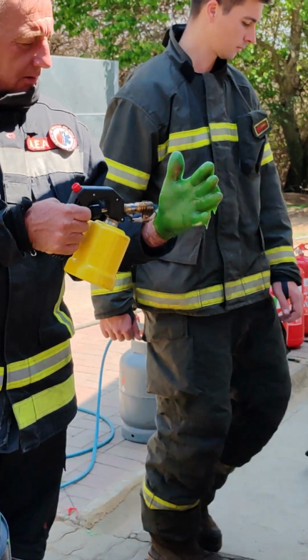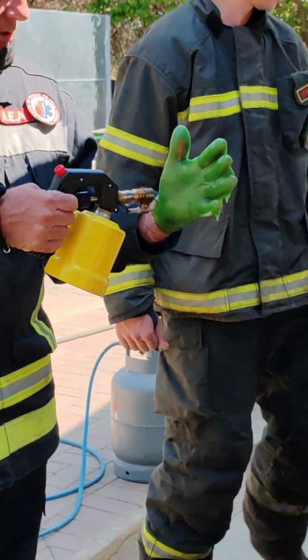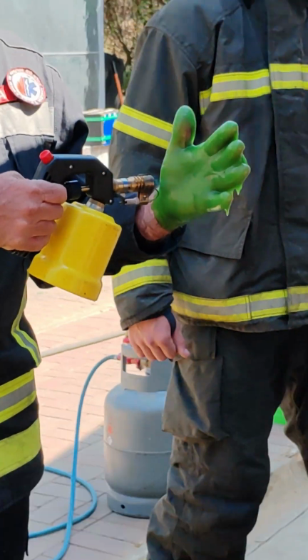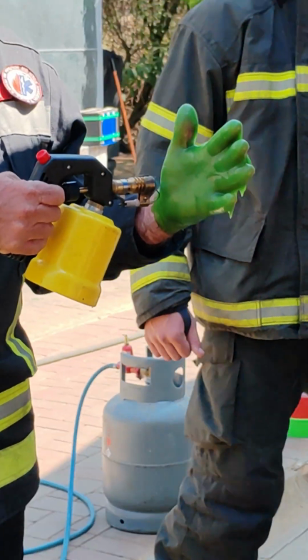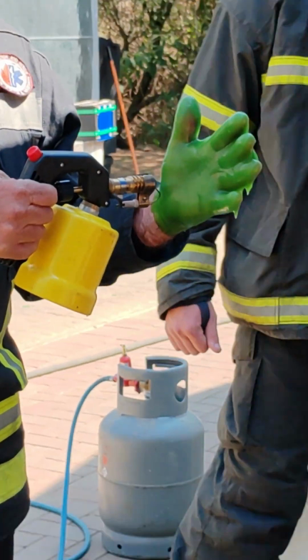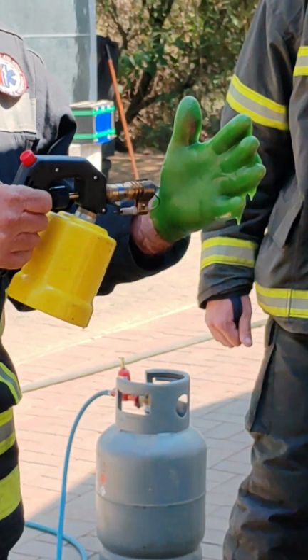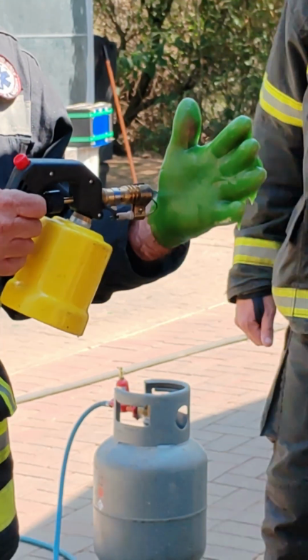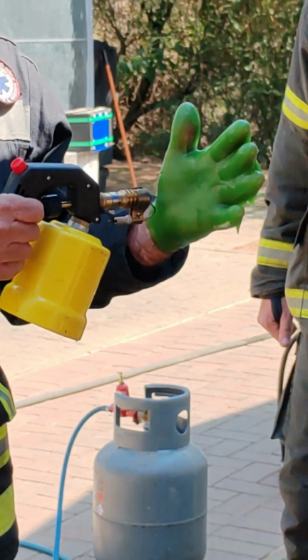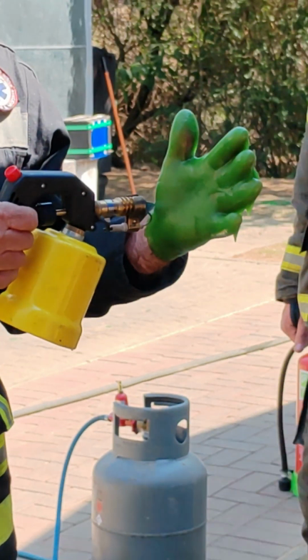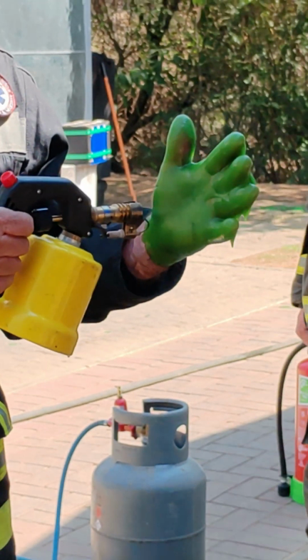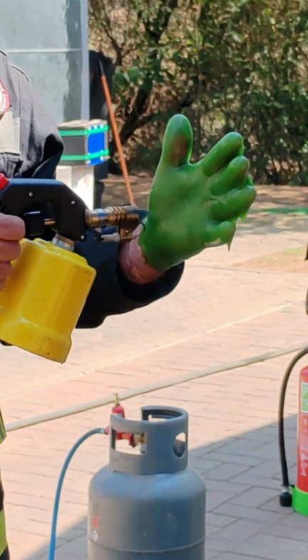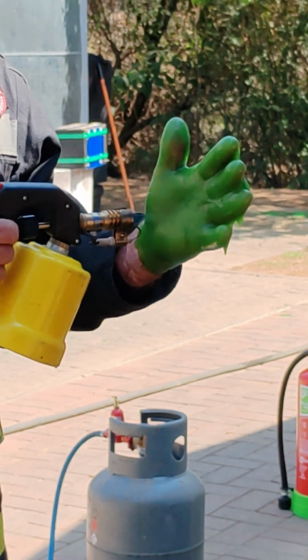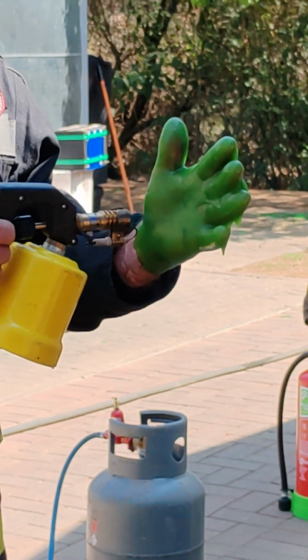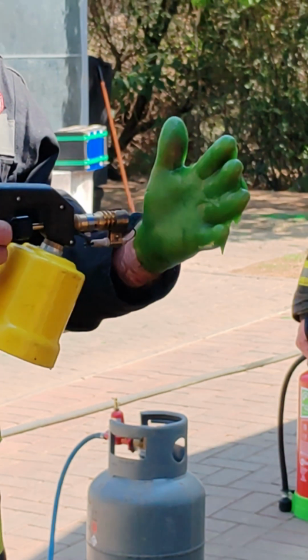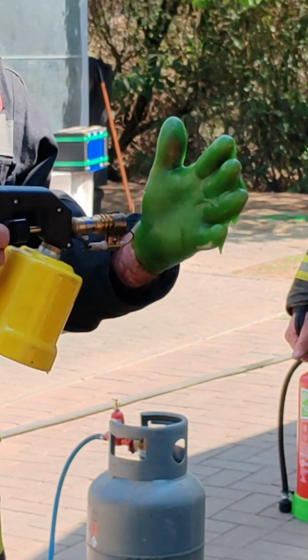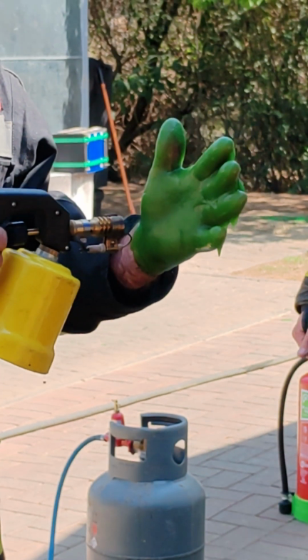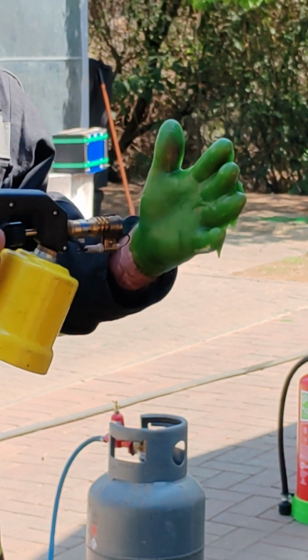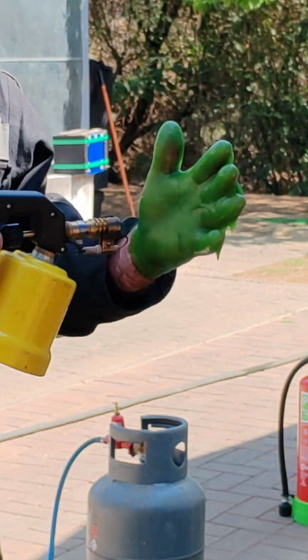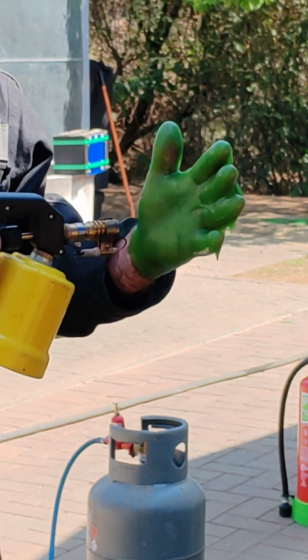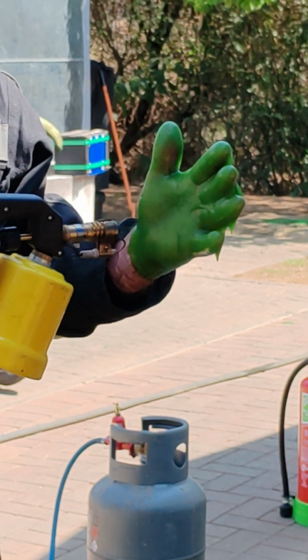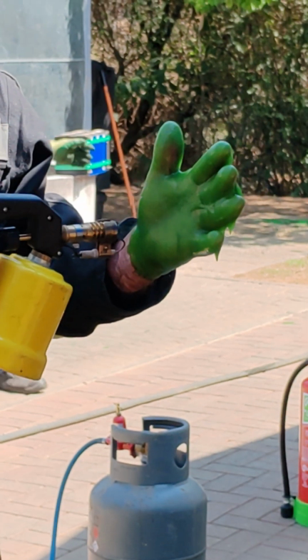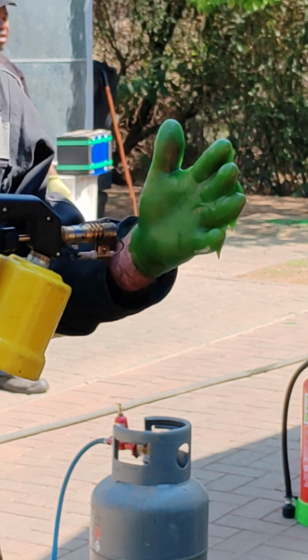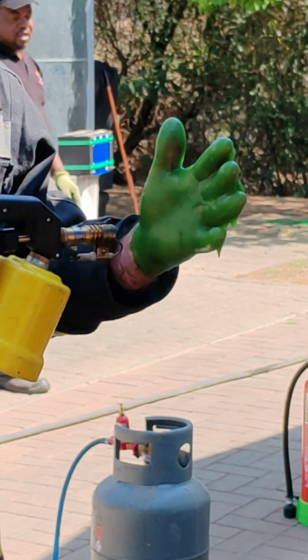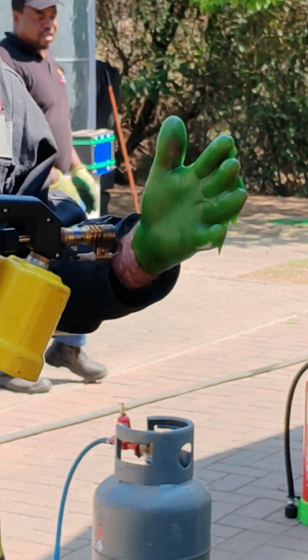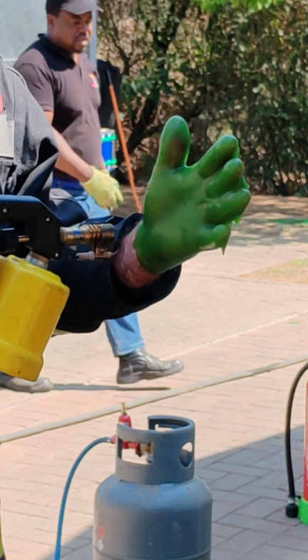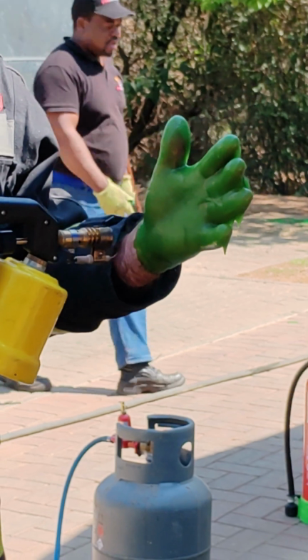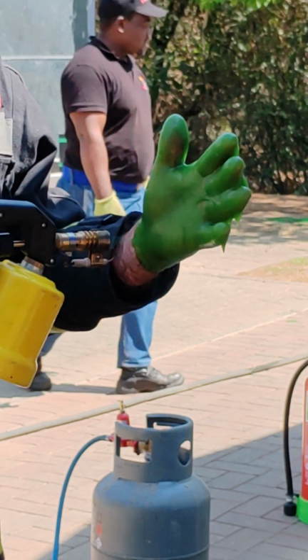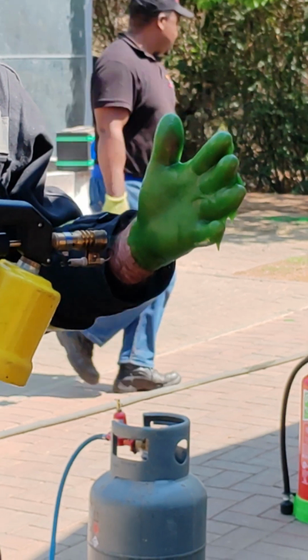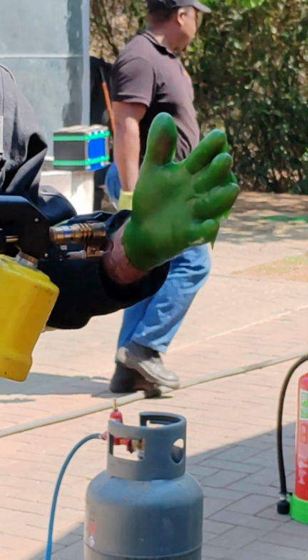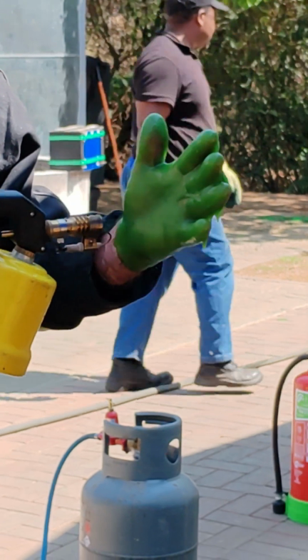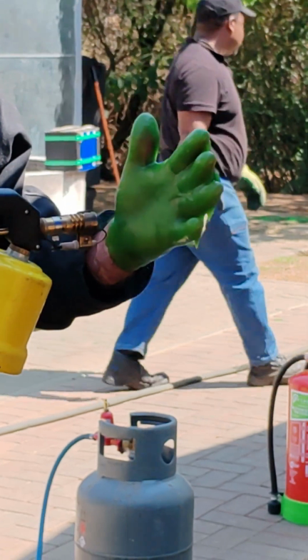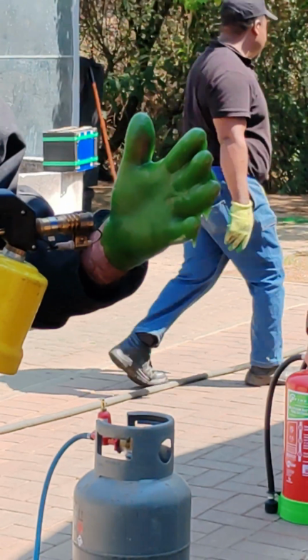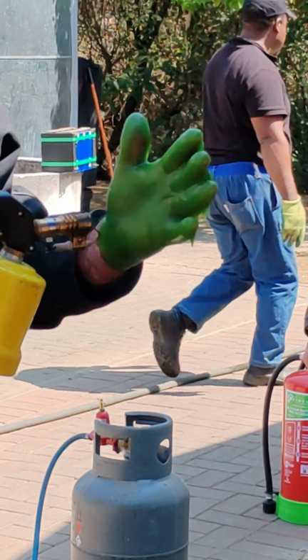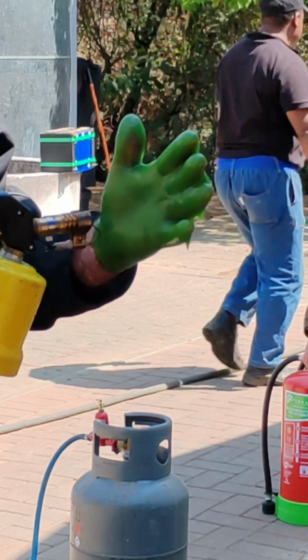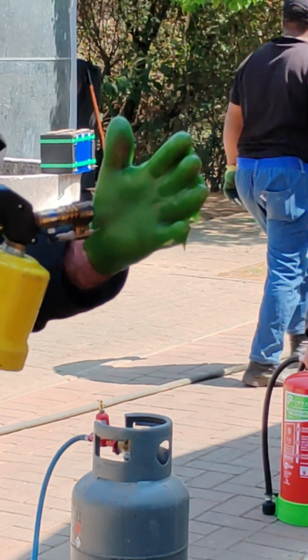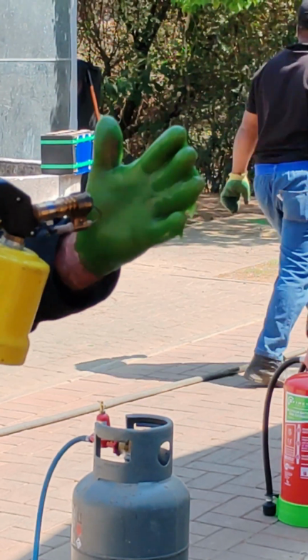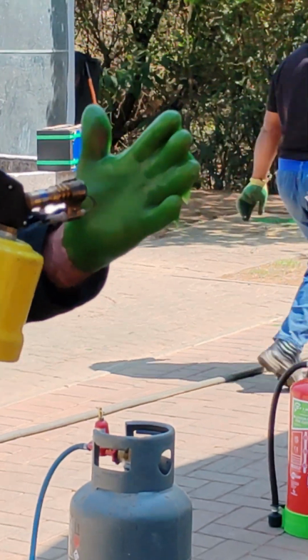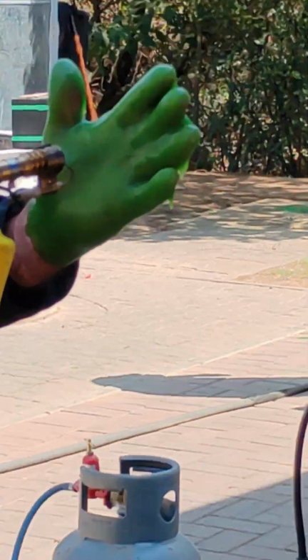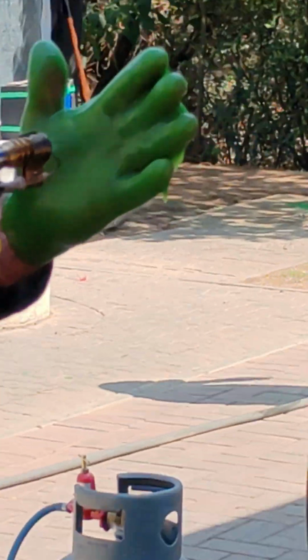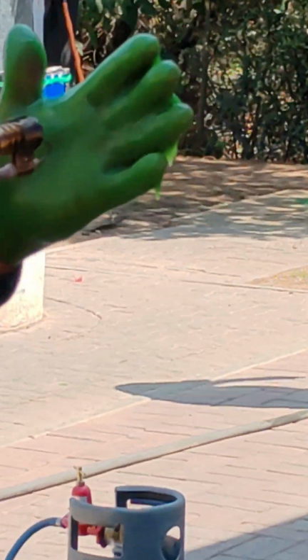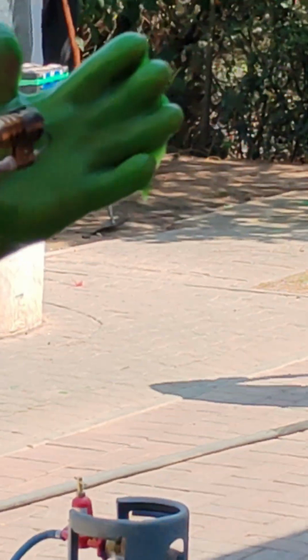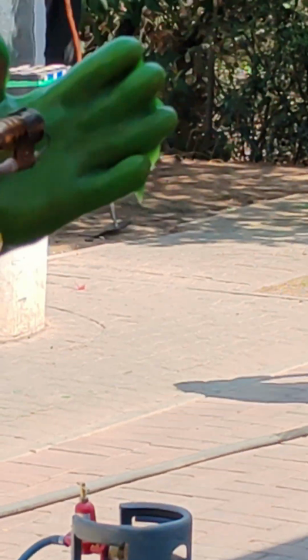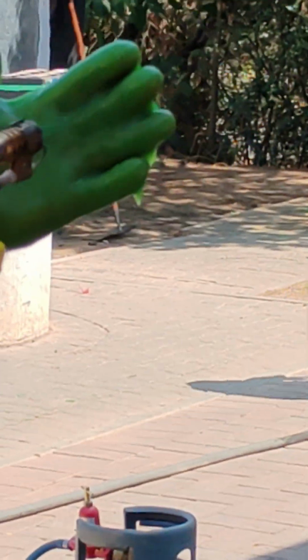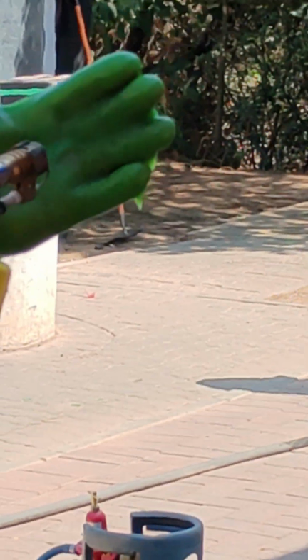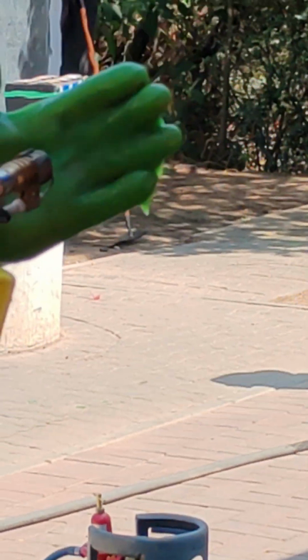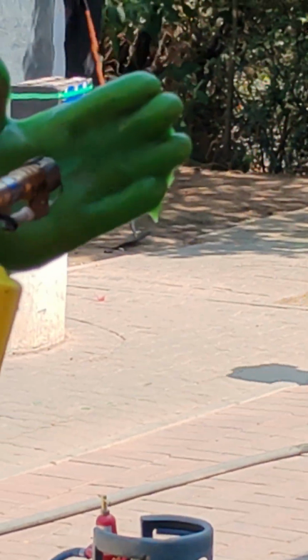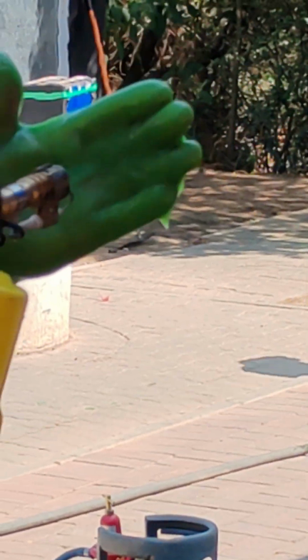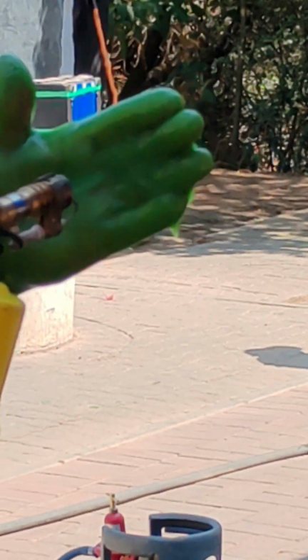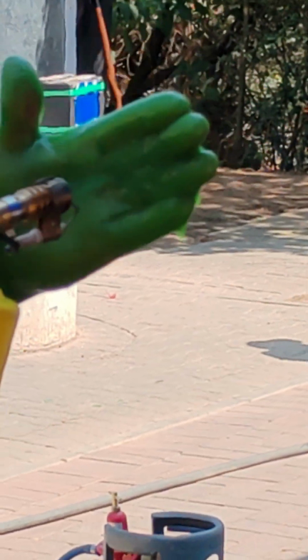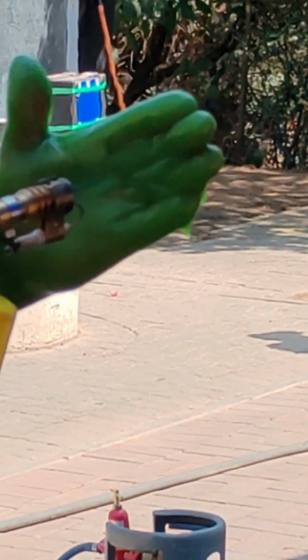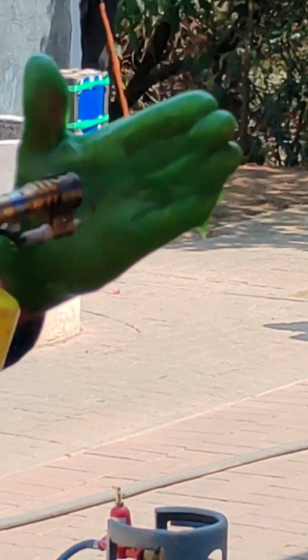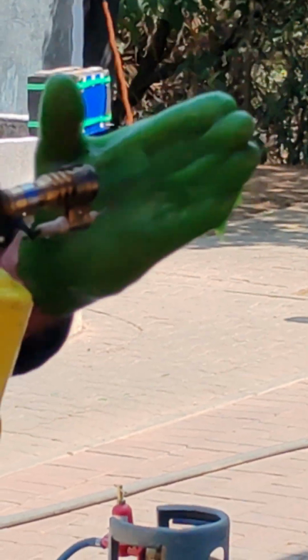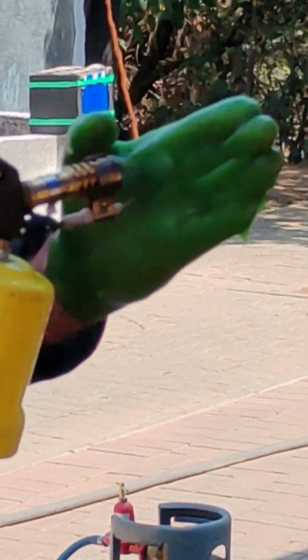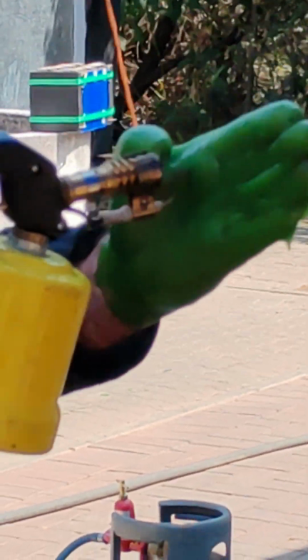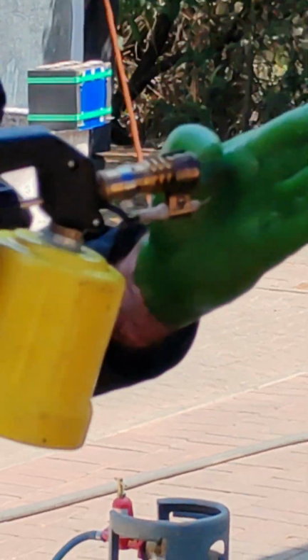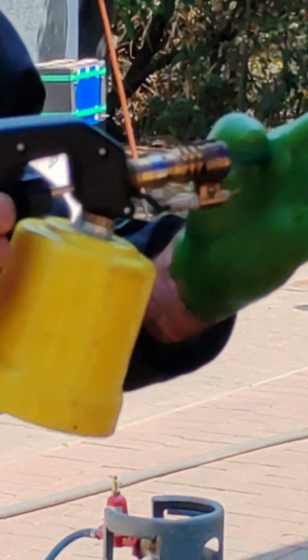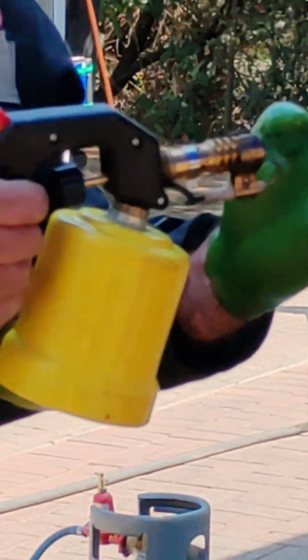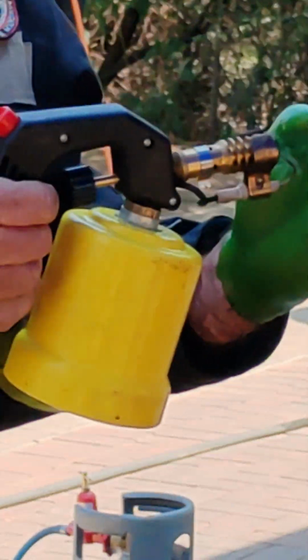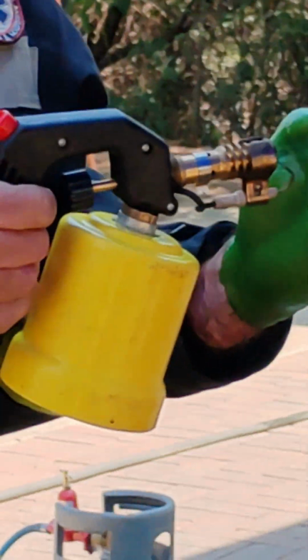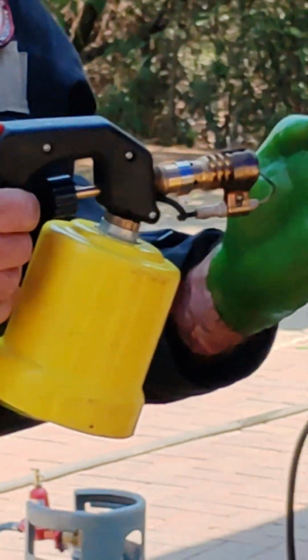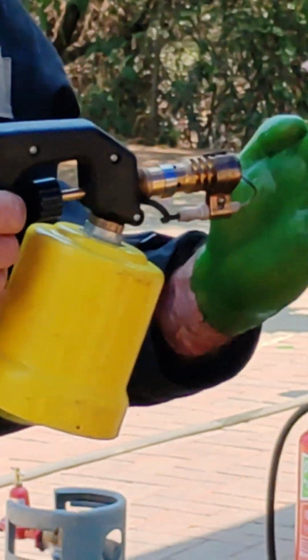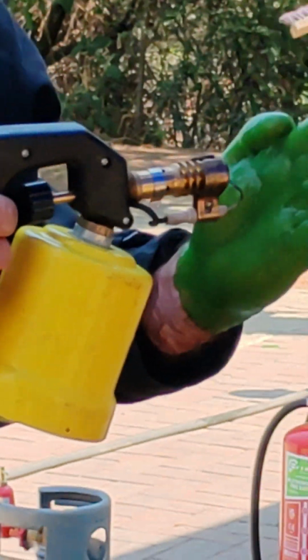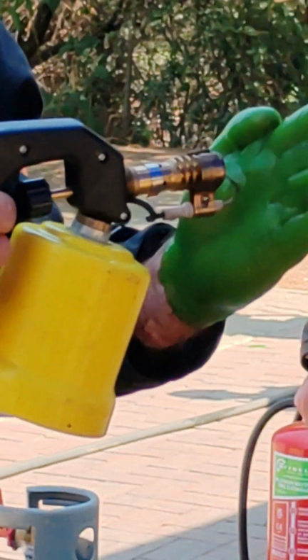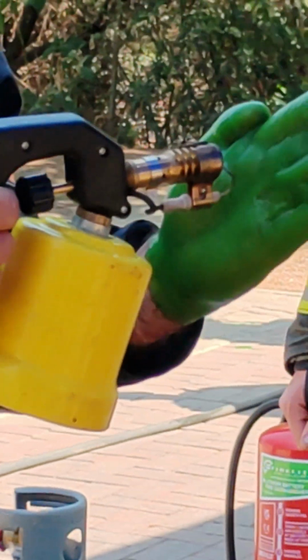It takes a lot of heat. His hand doesn't have any feeling on it, so I can stand there. It's a triple uniform.